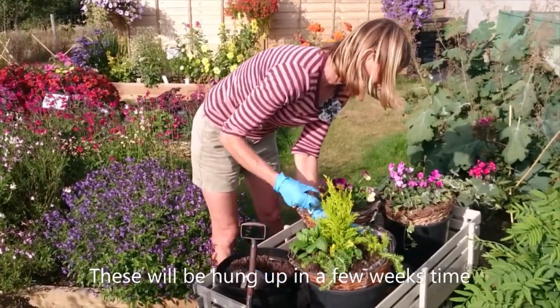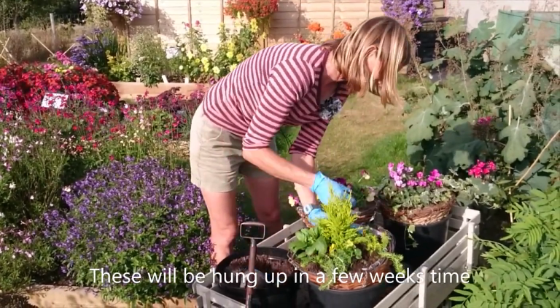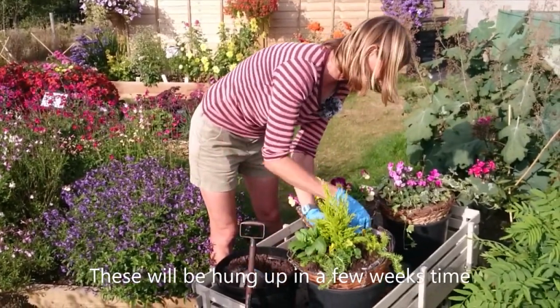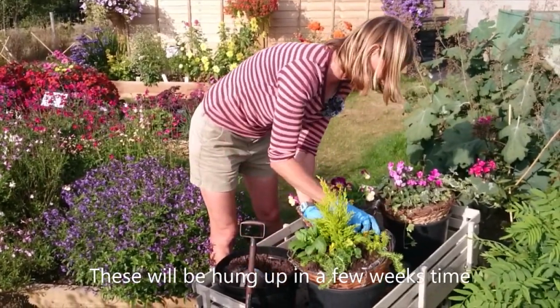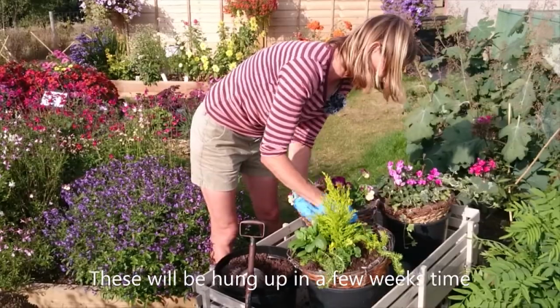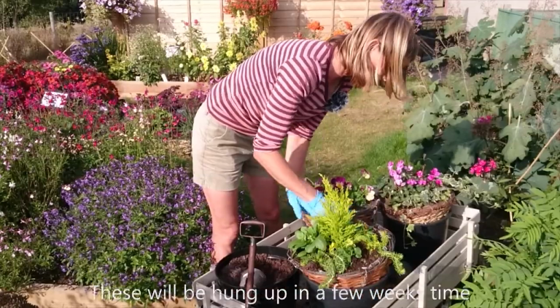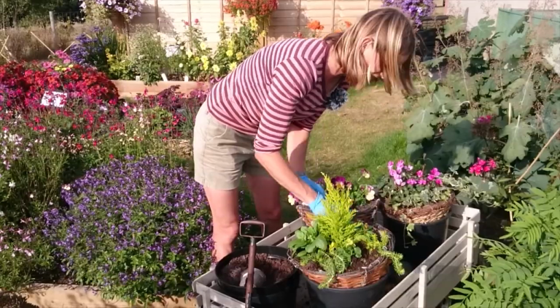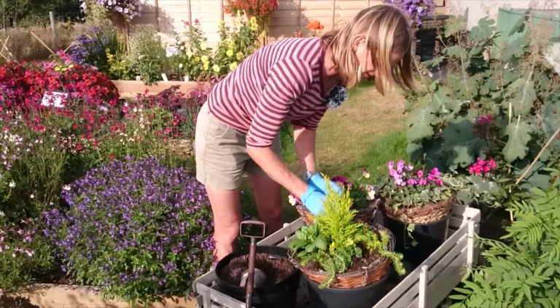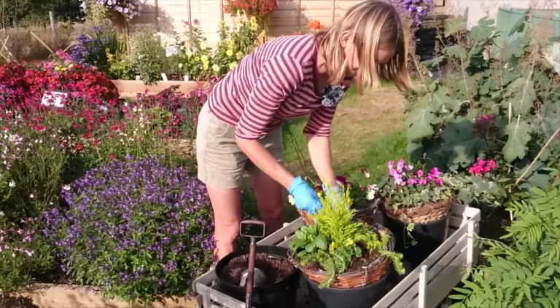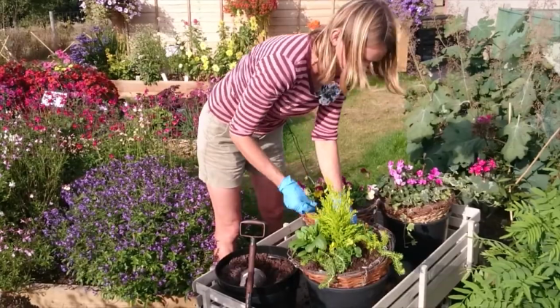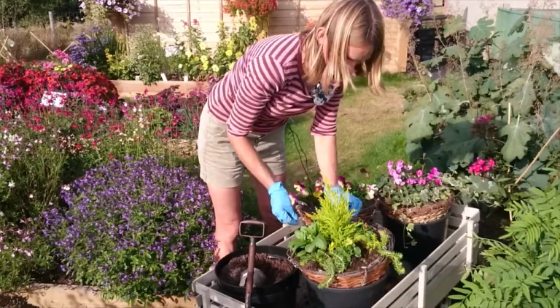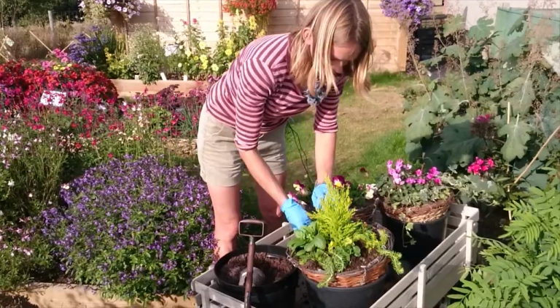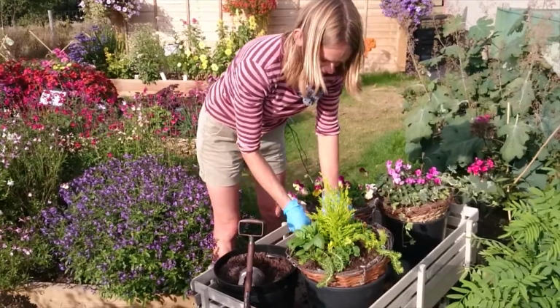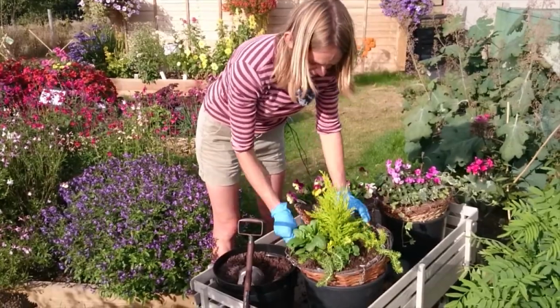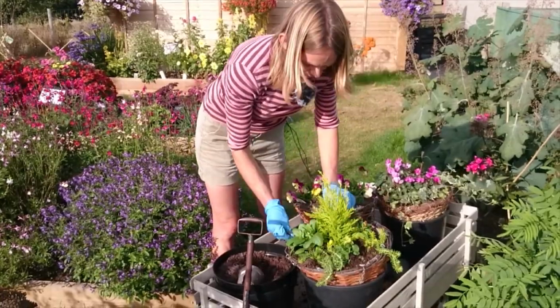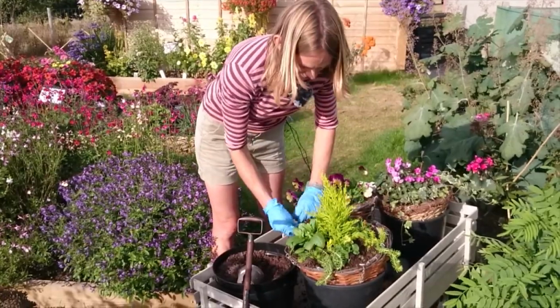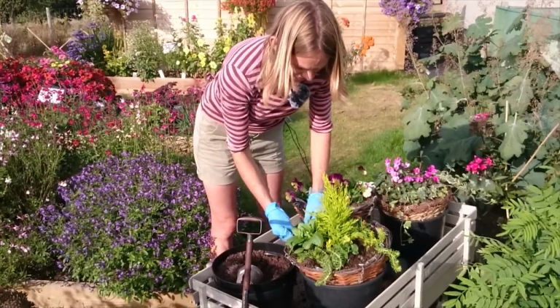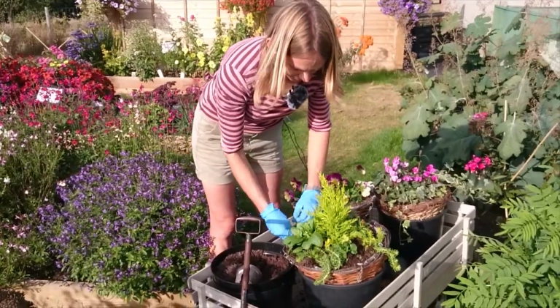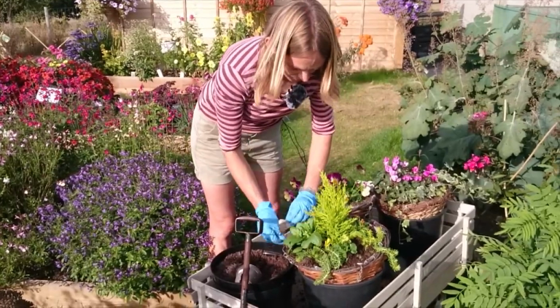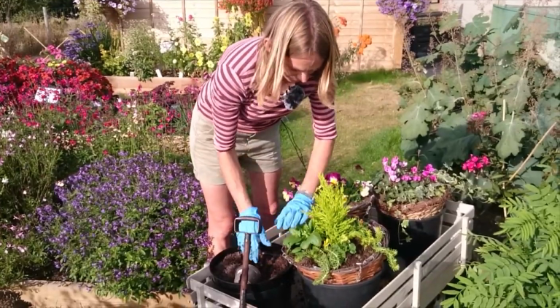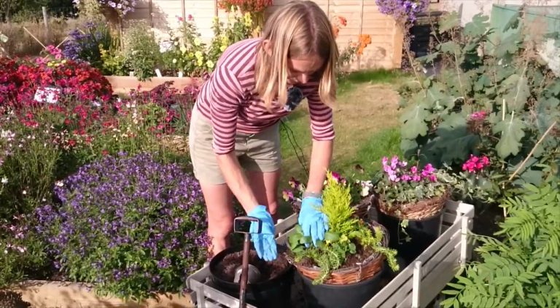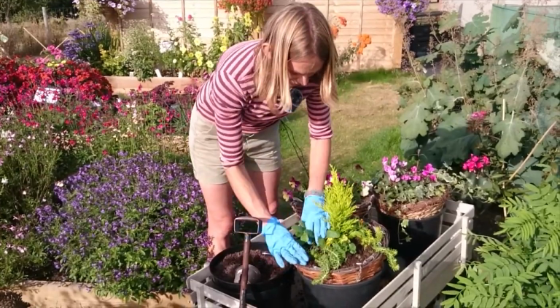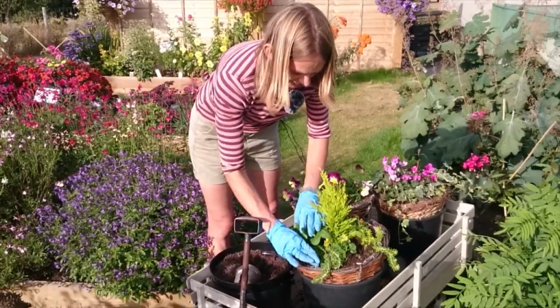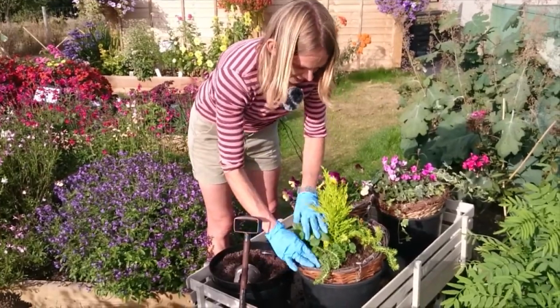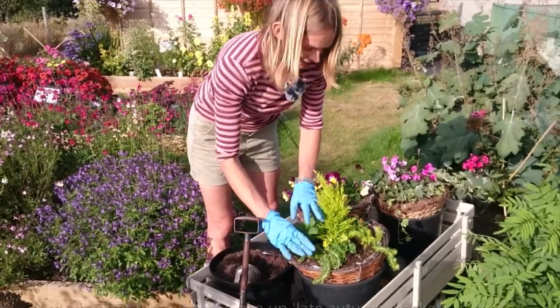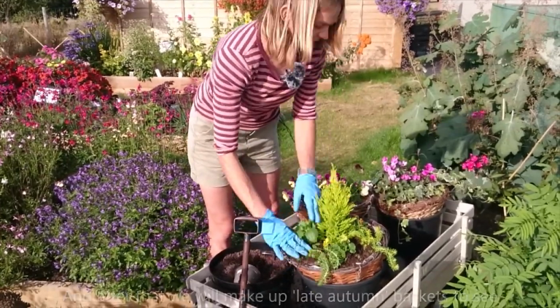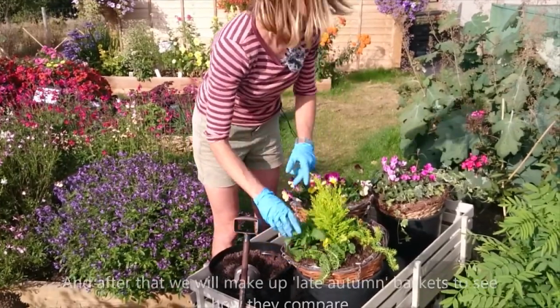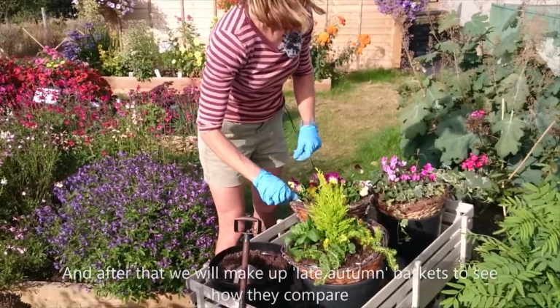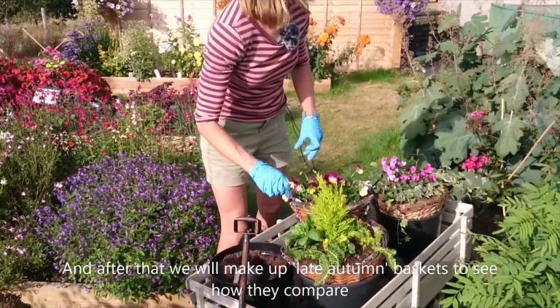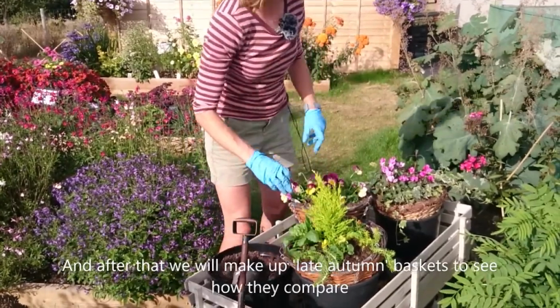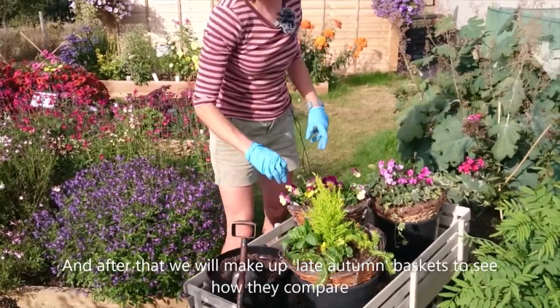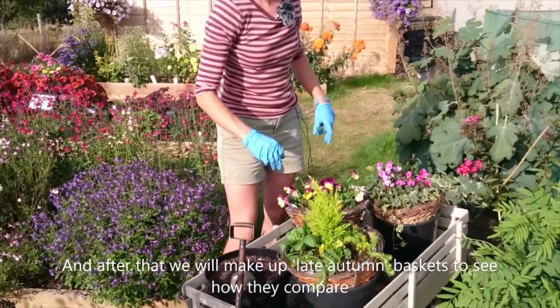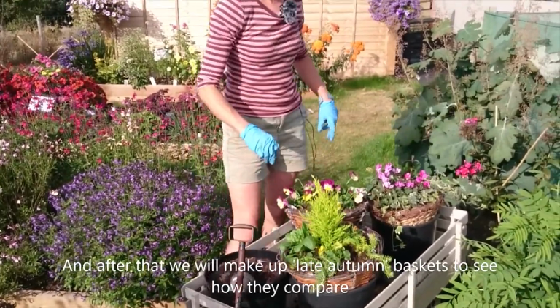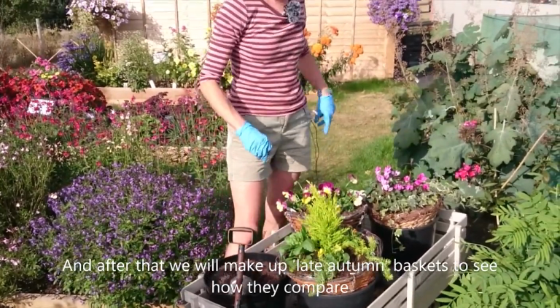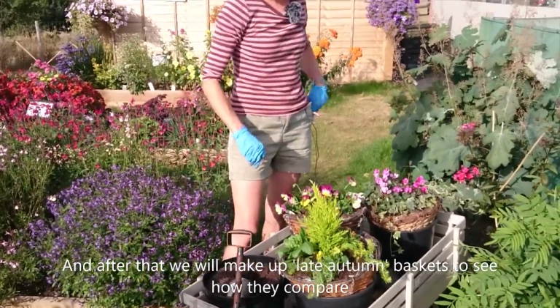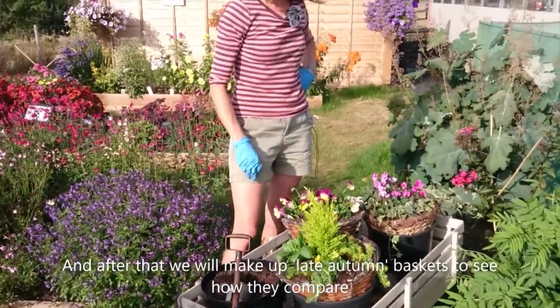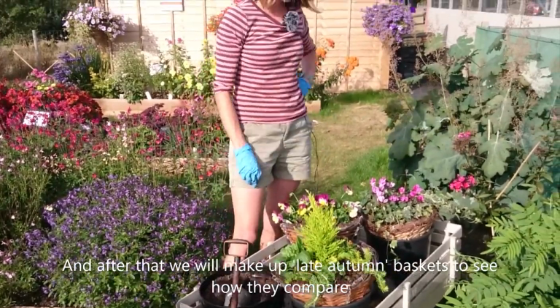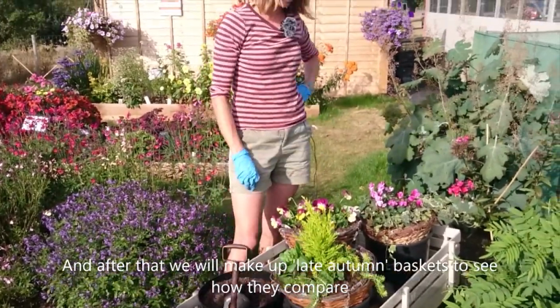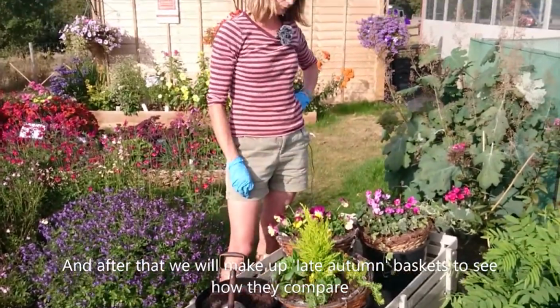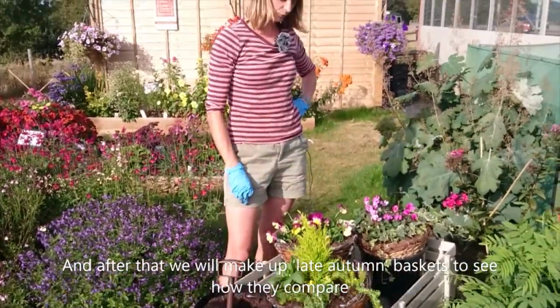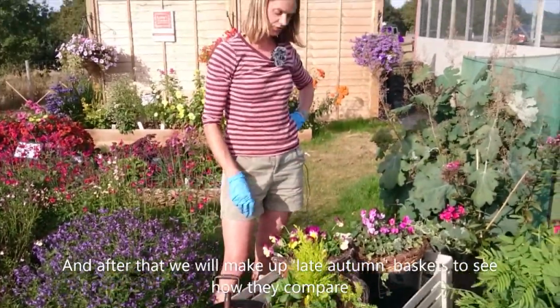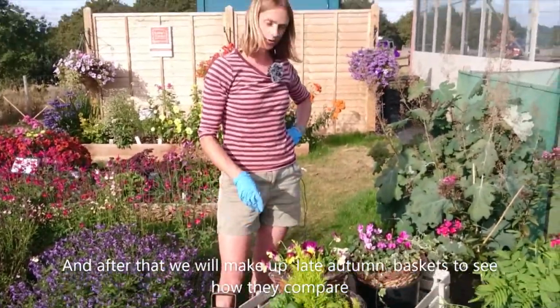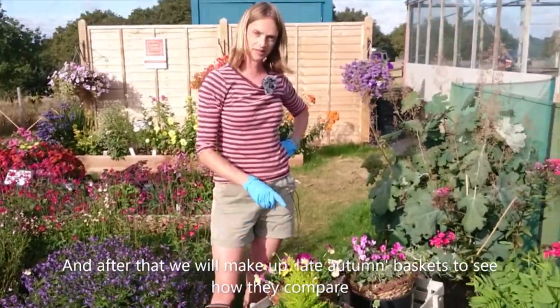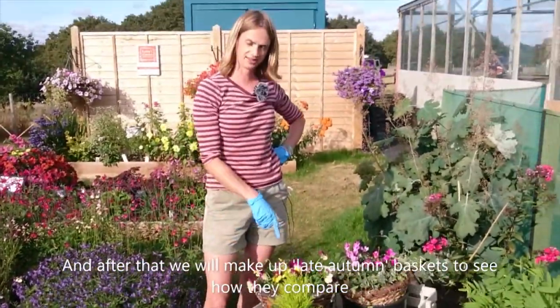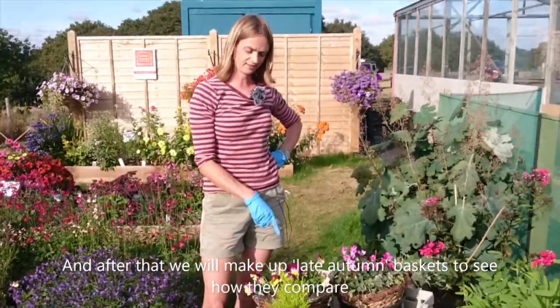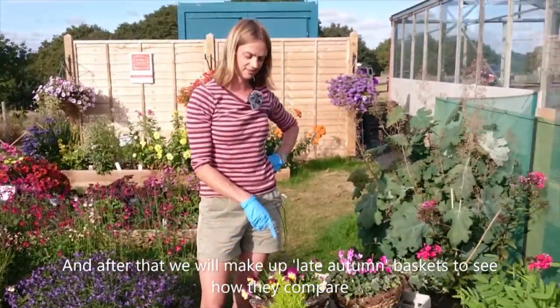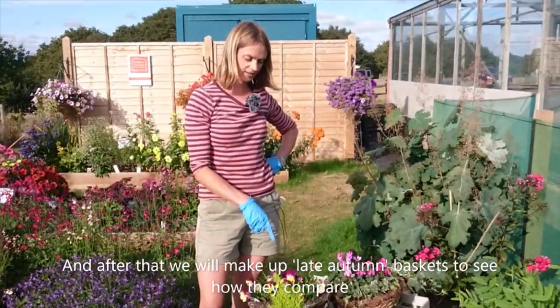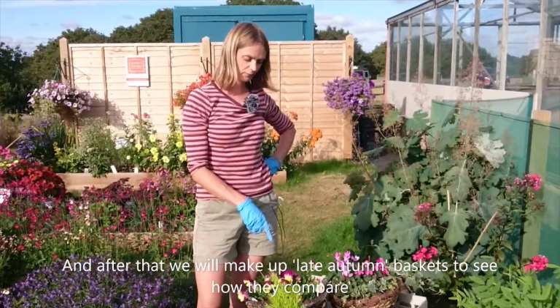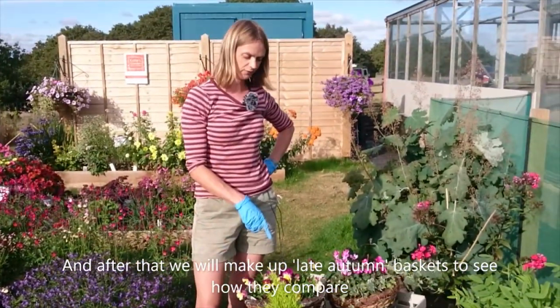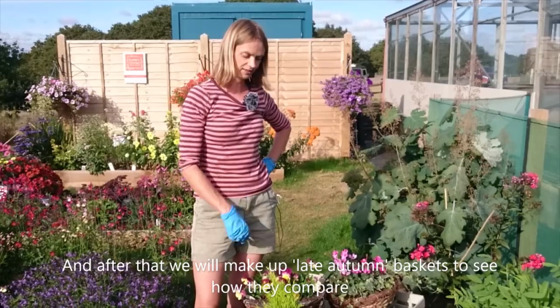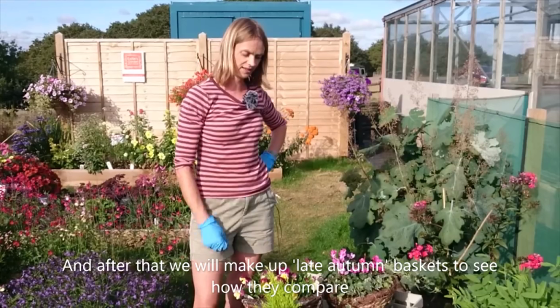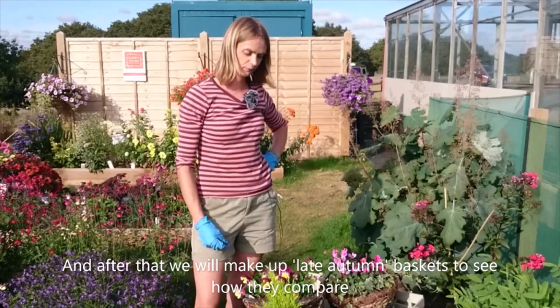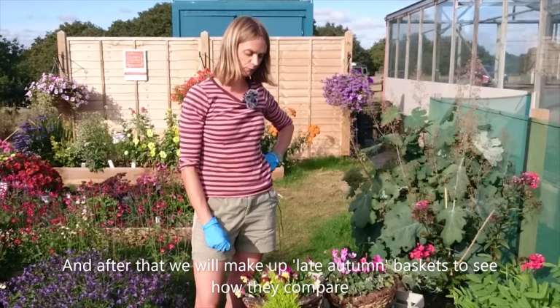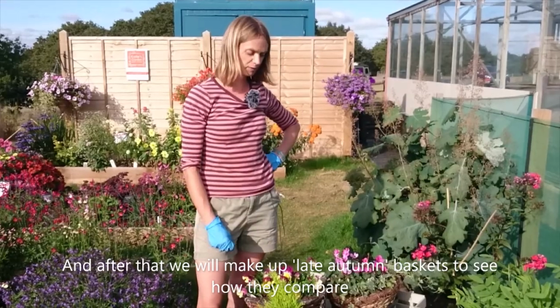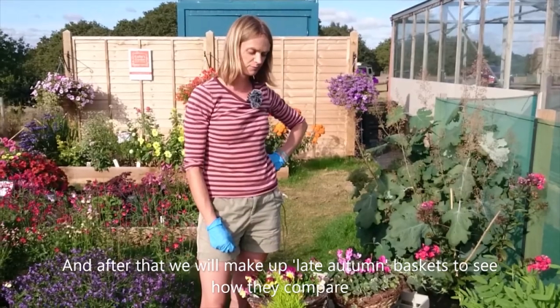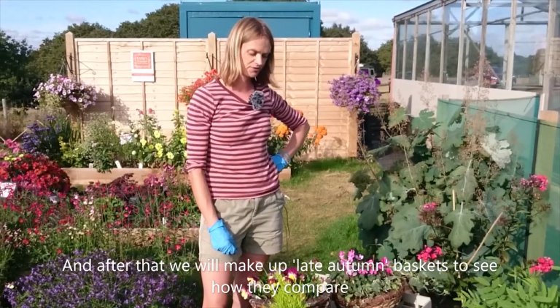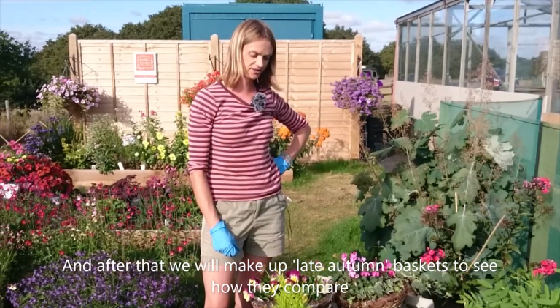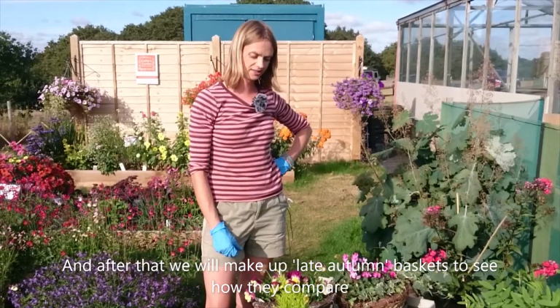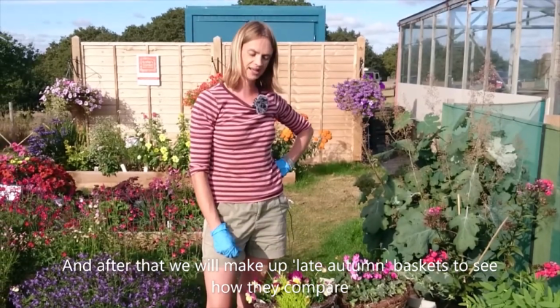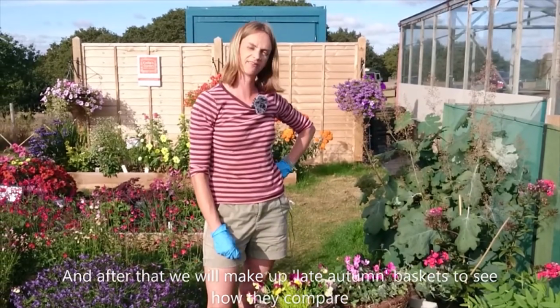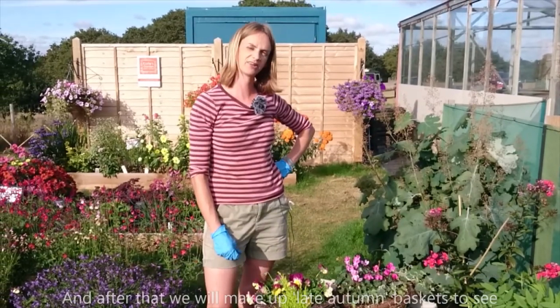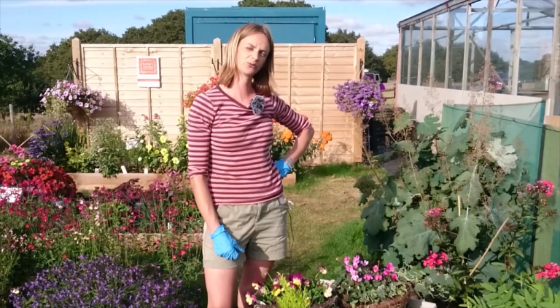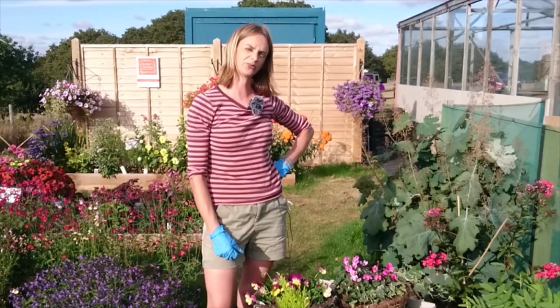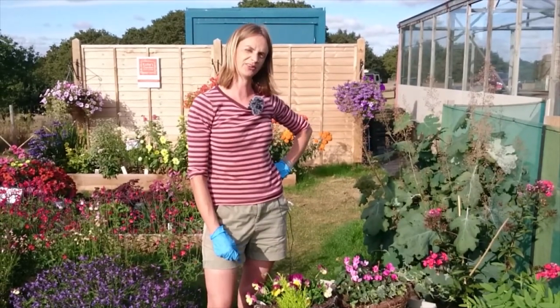We'll get these hung up in a few weeks' time, and then a few weeks after that we'll start making our second basket. That way we'll be able to see how the early and late ones compare going through the winter.